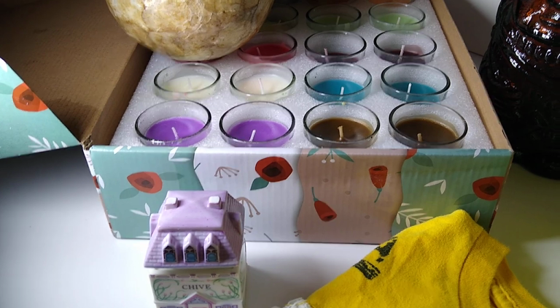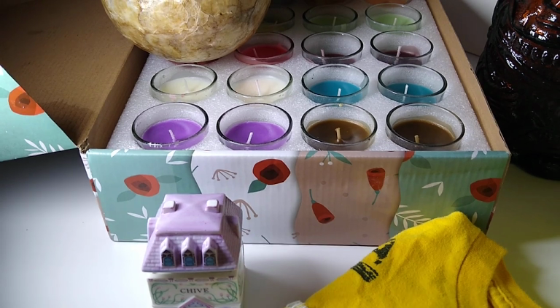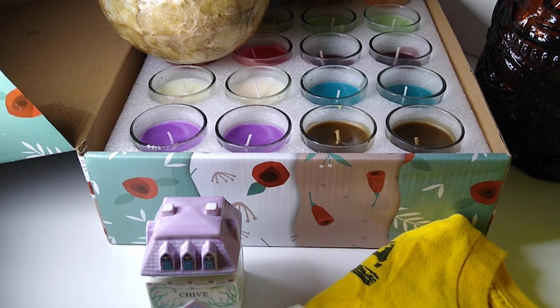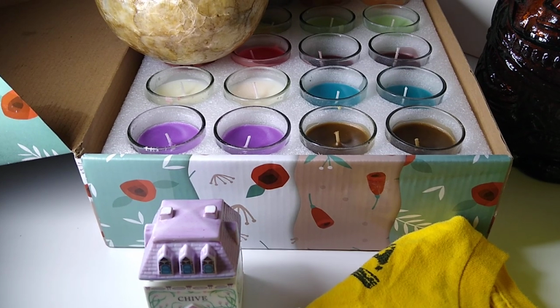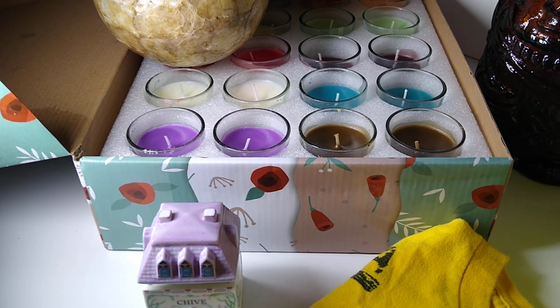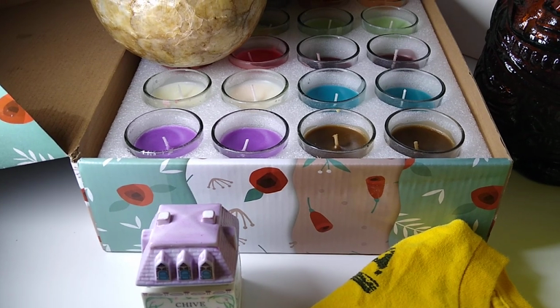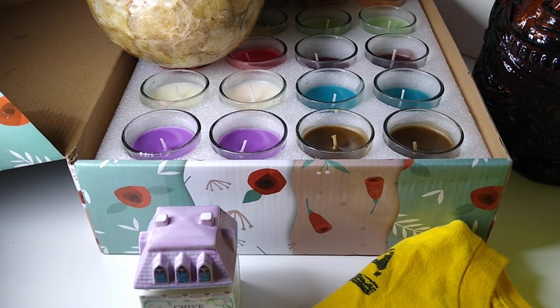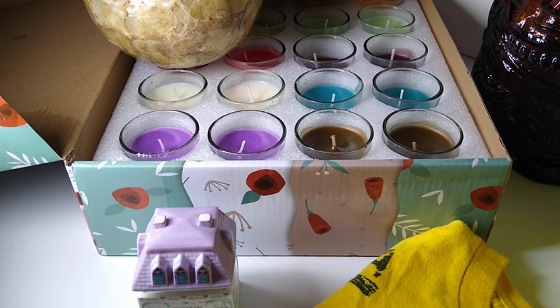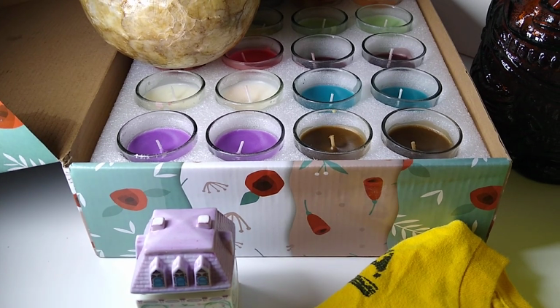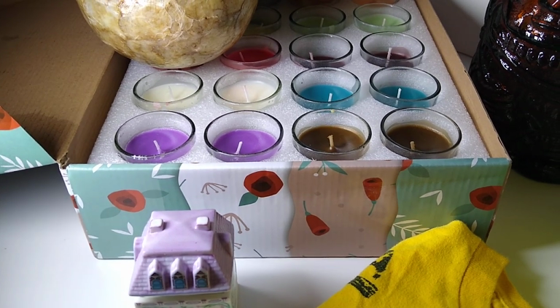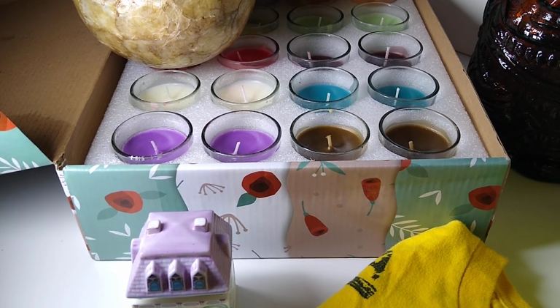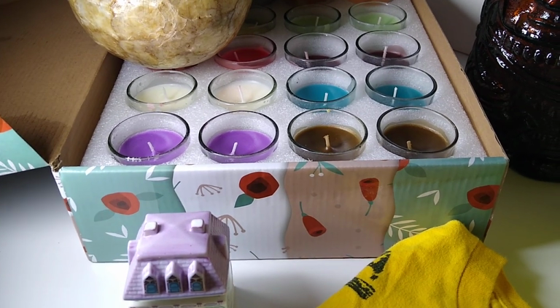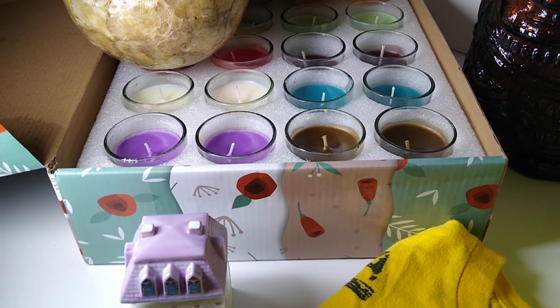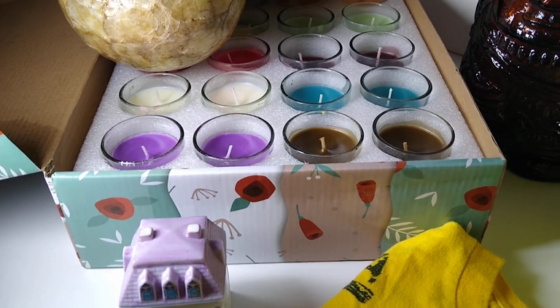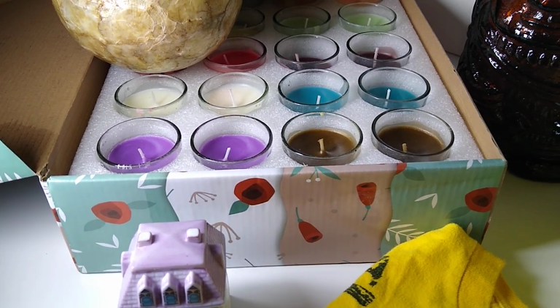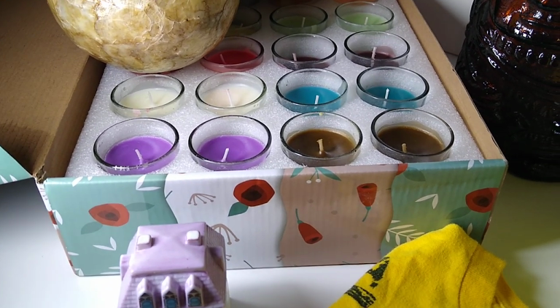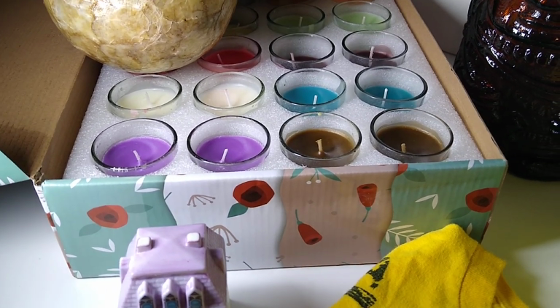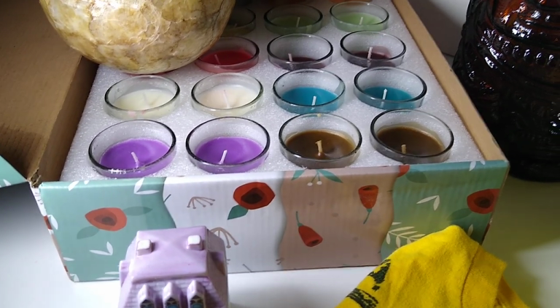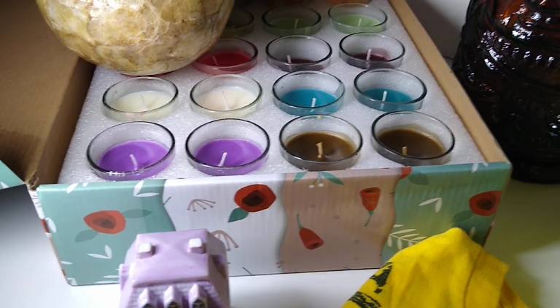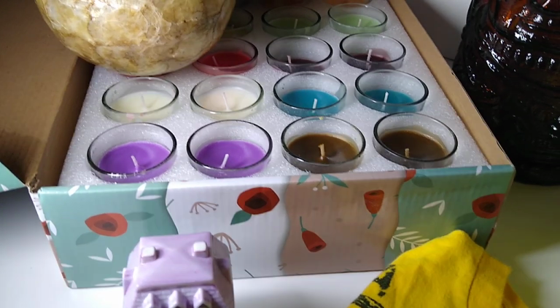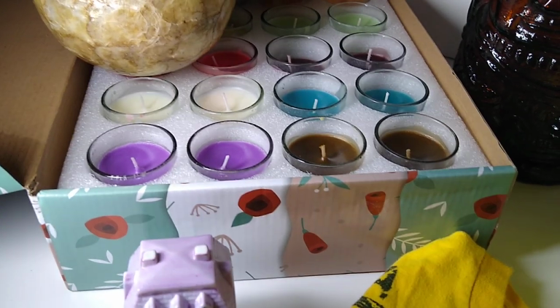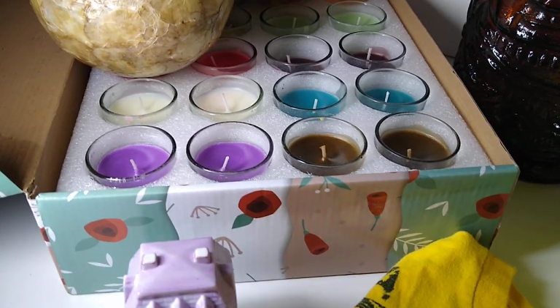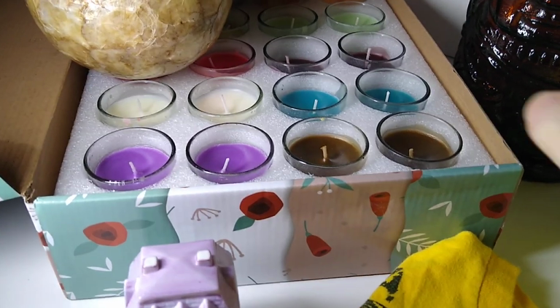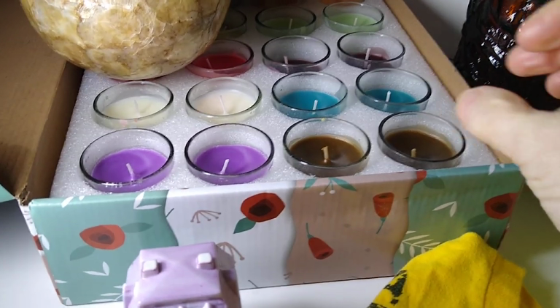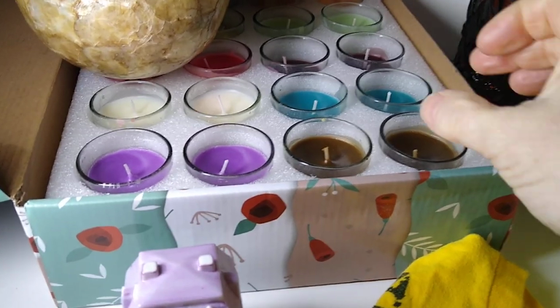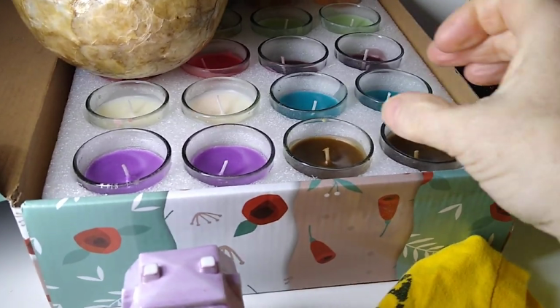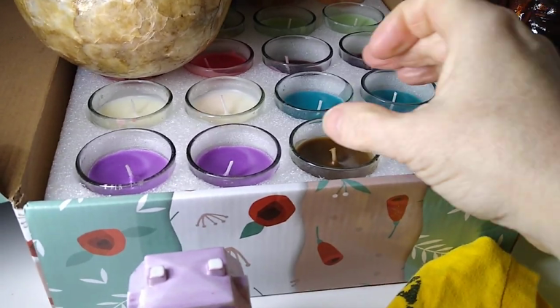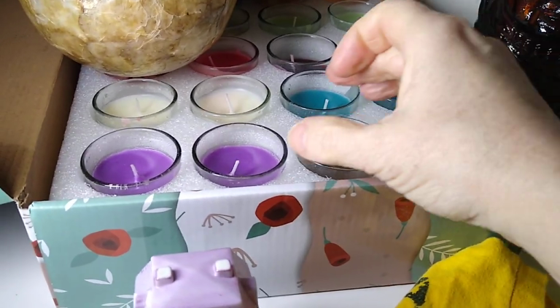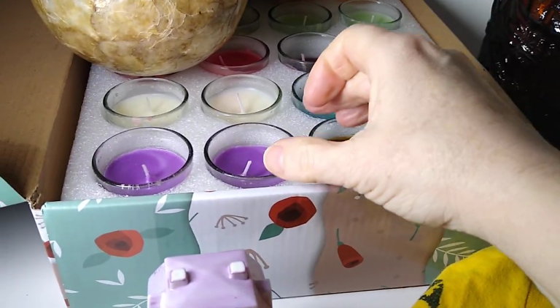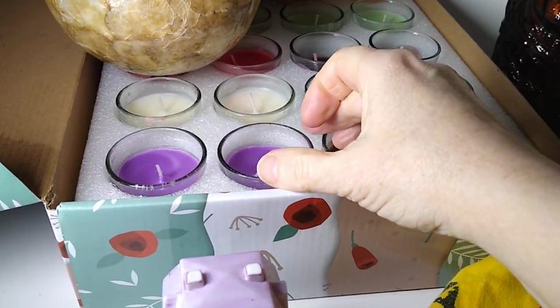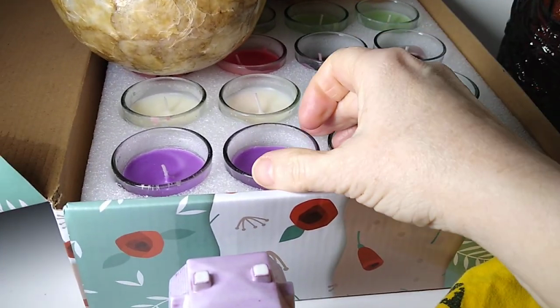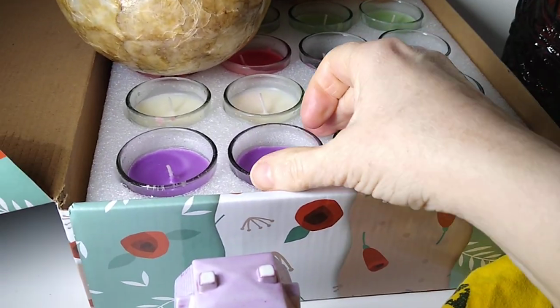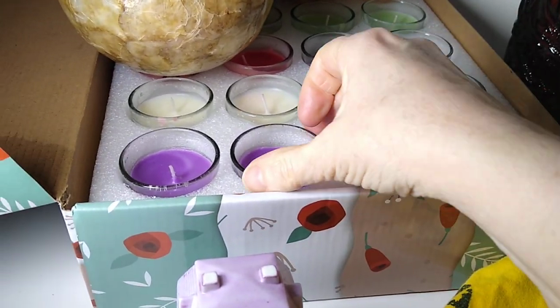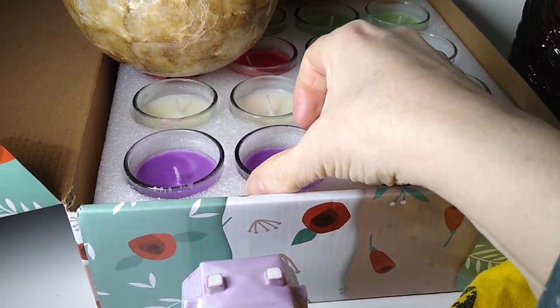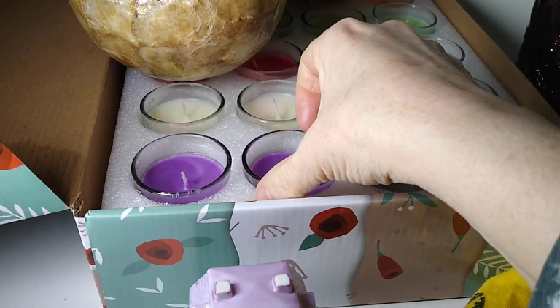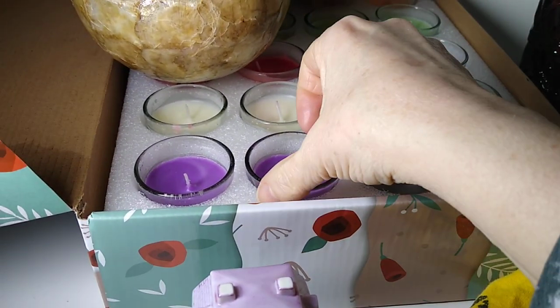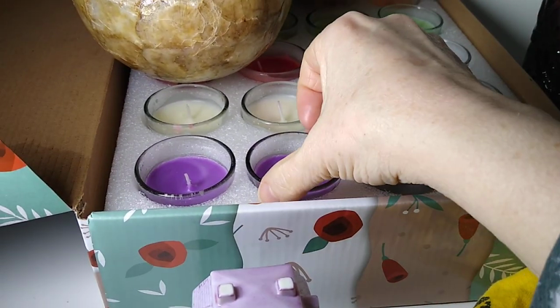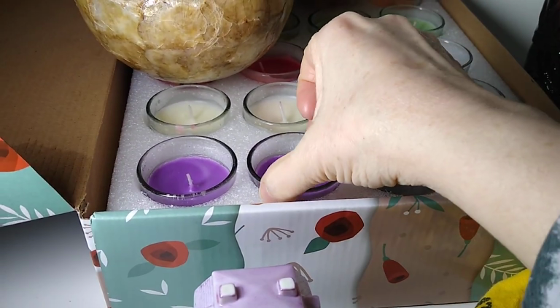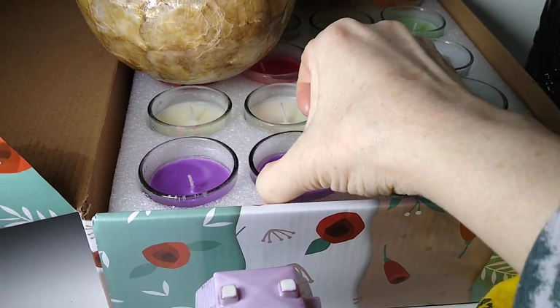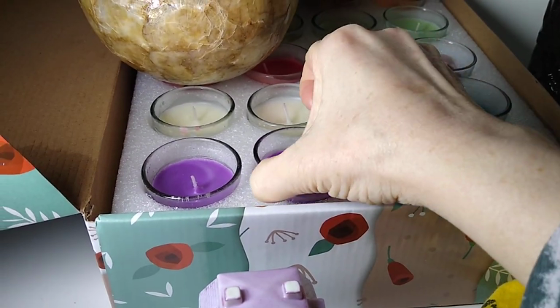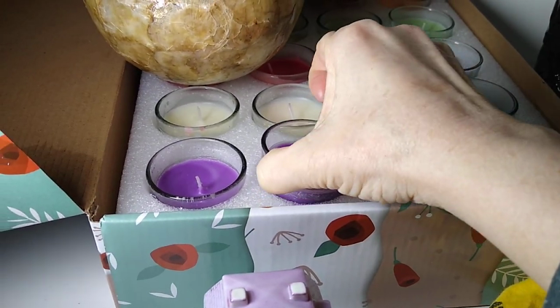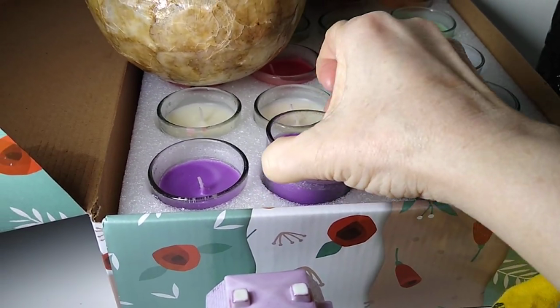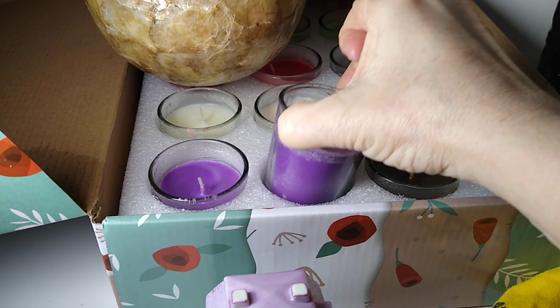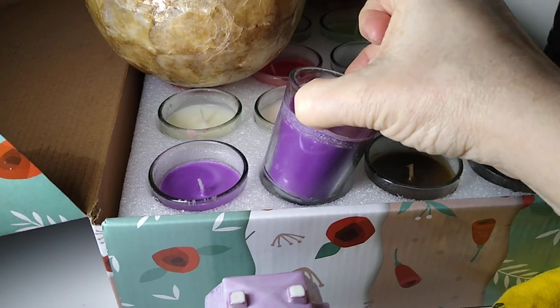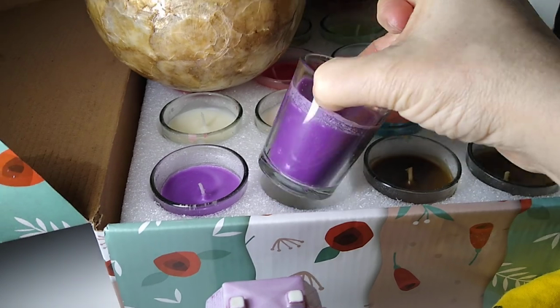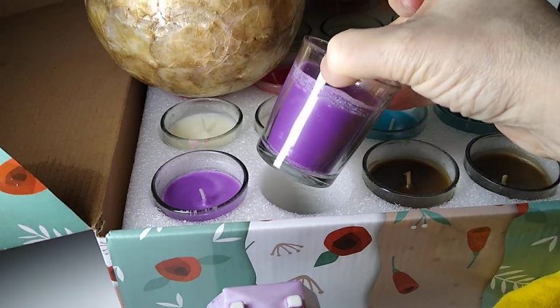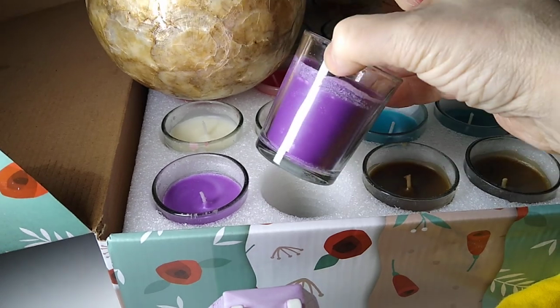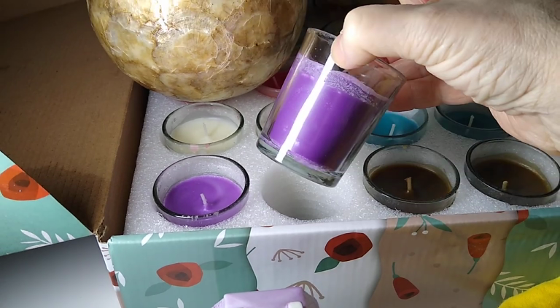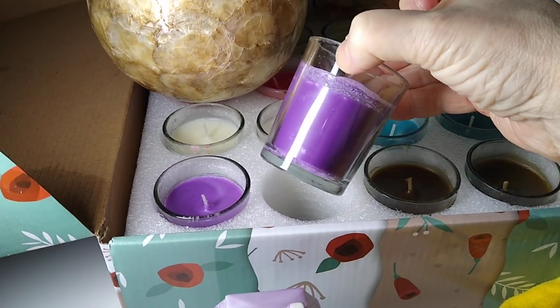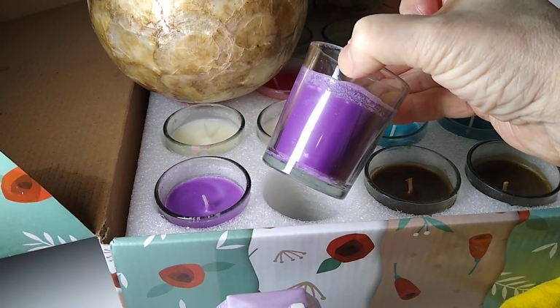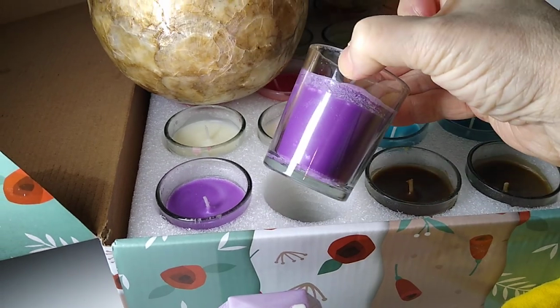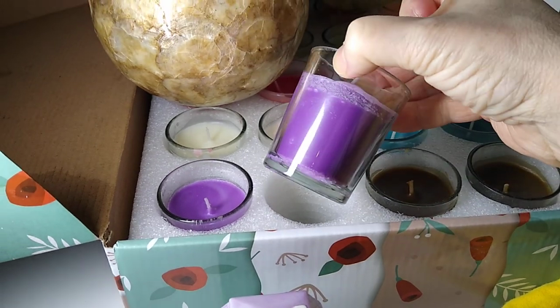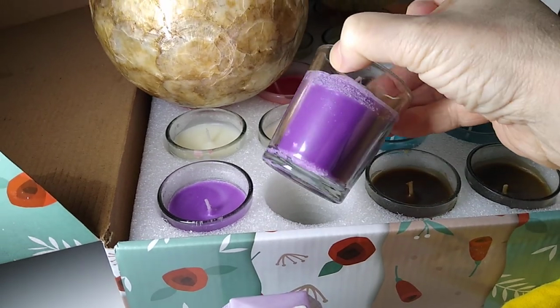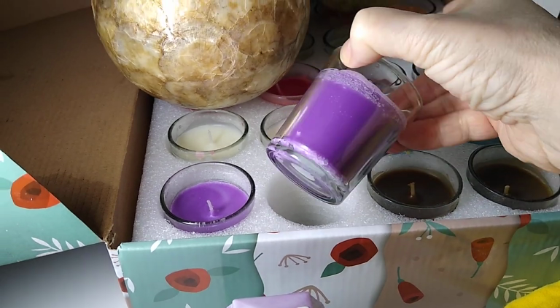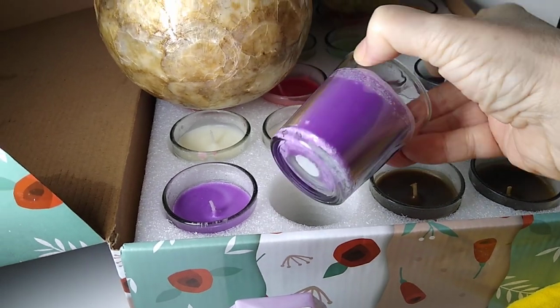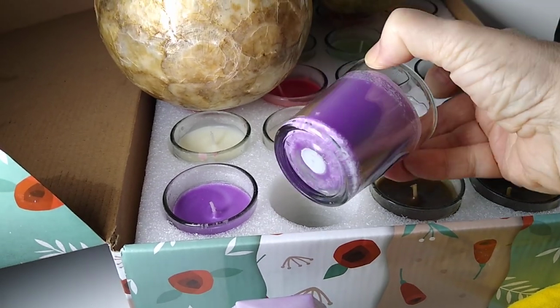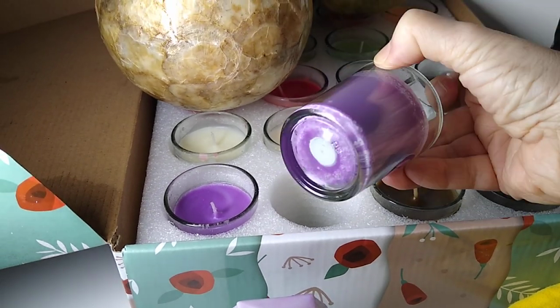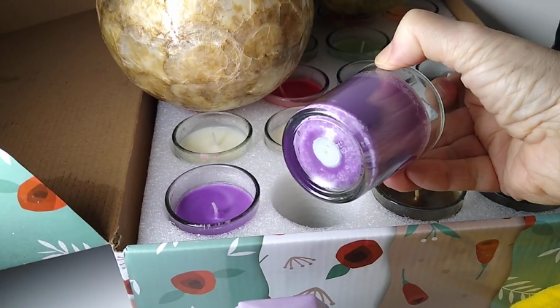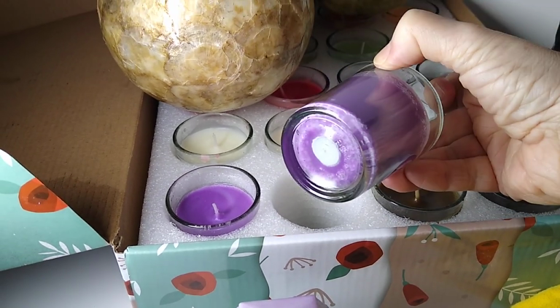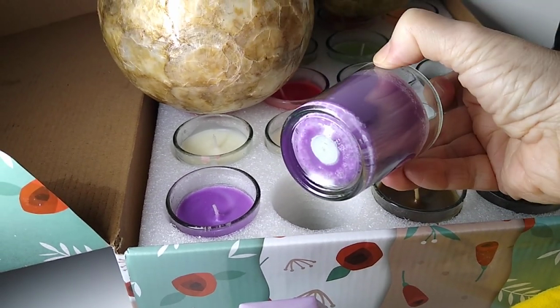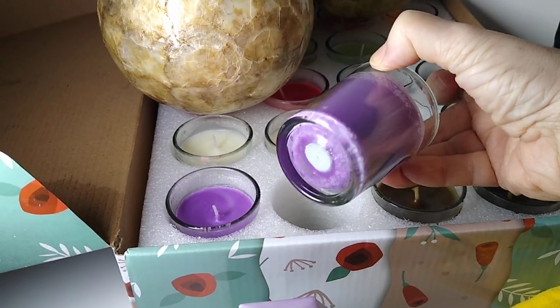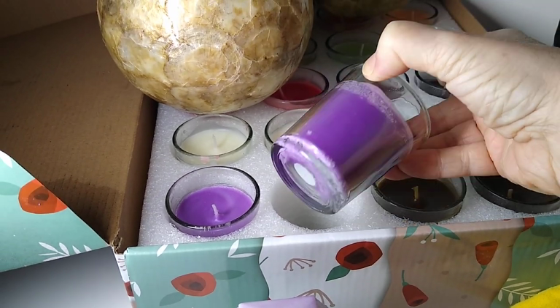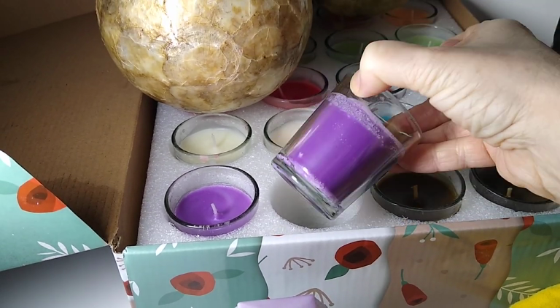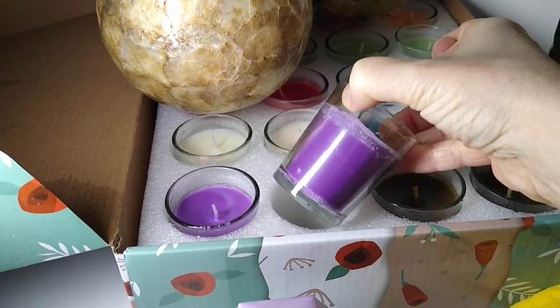Then right underneath is this boxed set of 20 Centive Votive Candles. They are in glass jars, and the buyer paid $10 for these, with $17 in shipping.